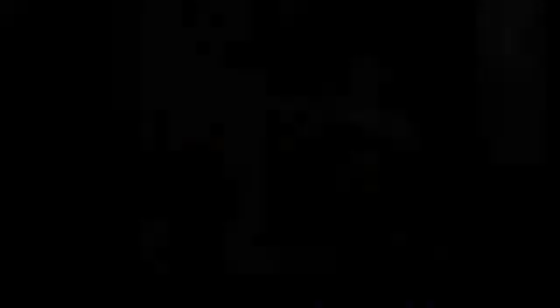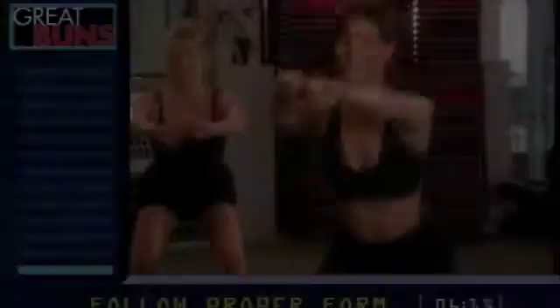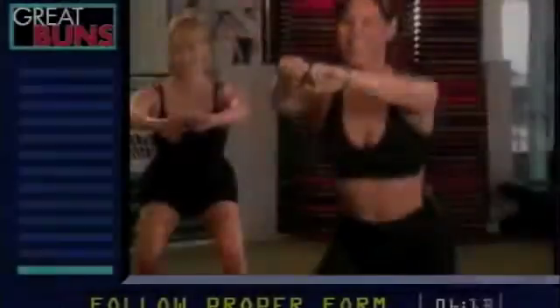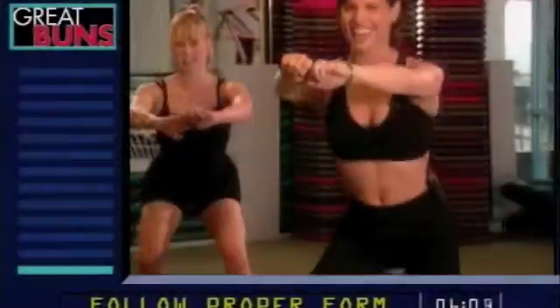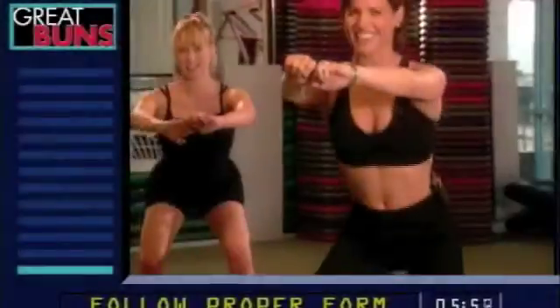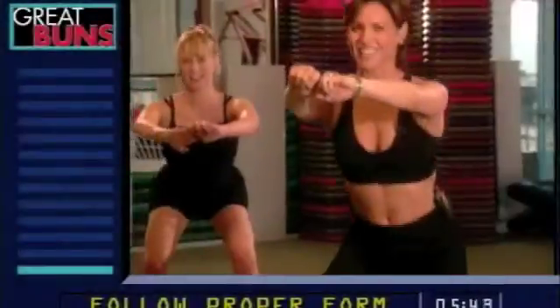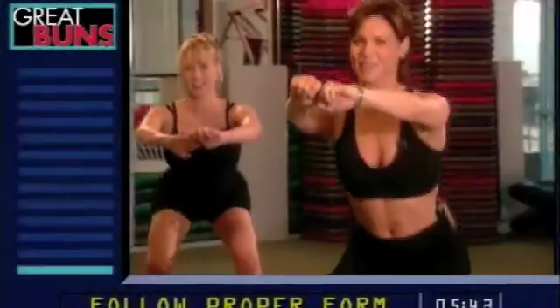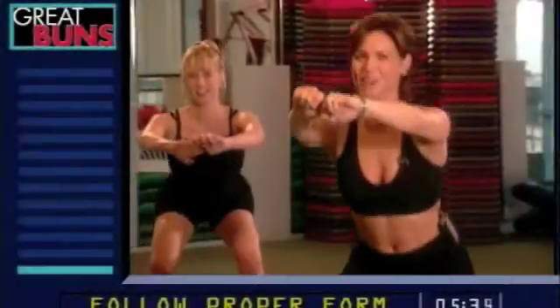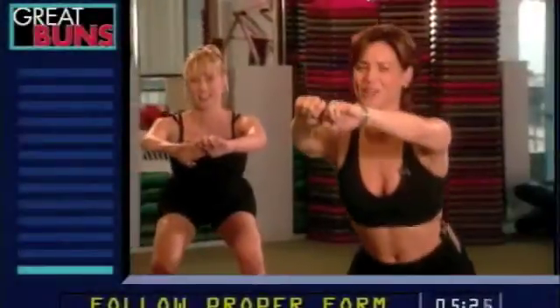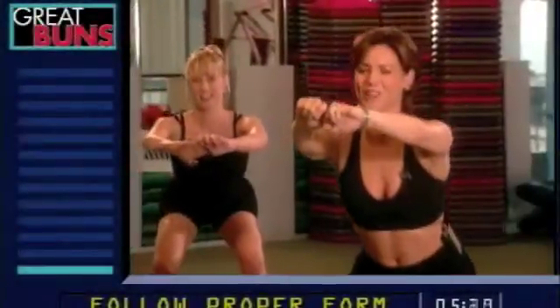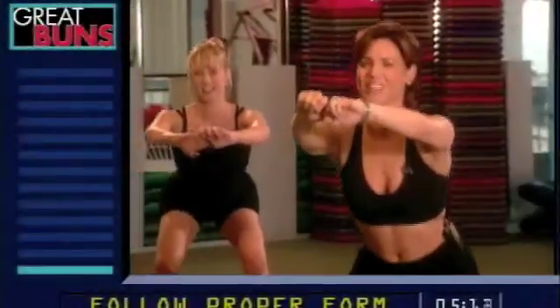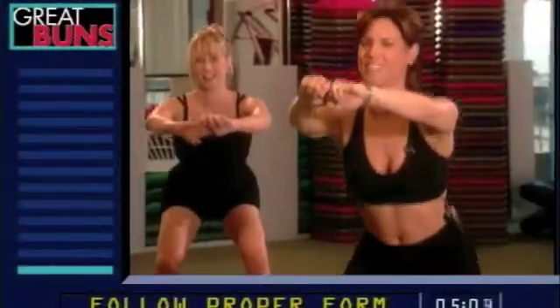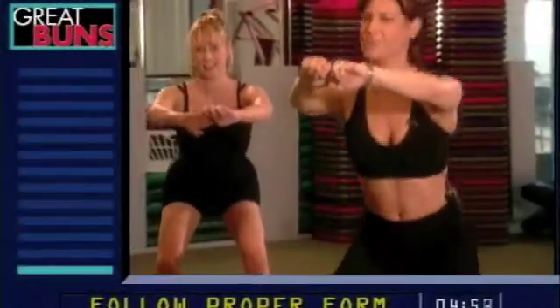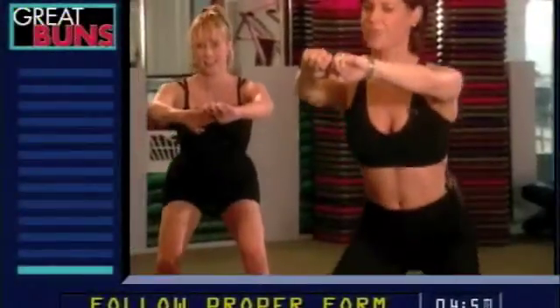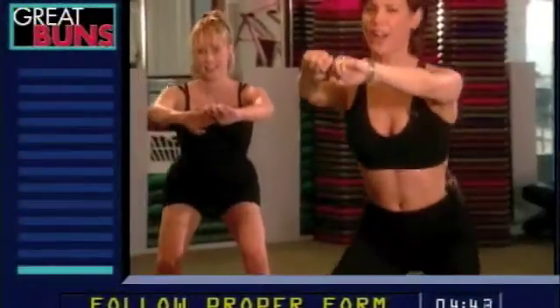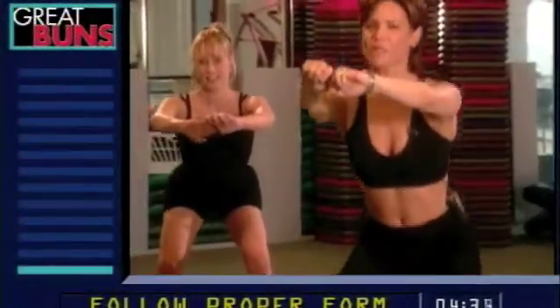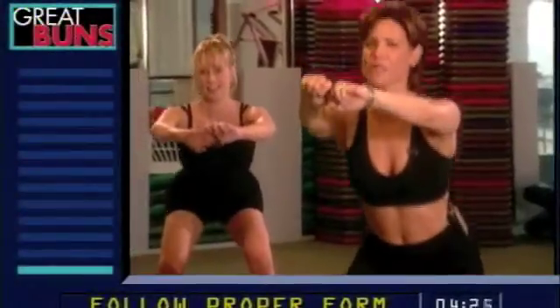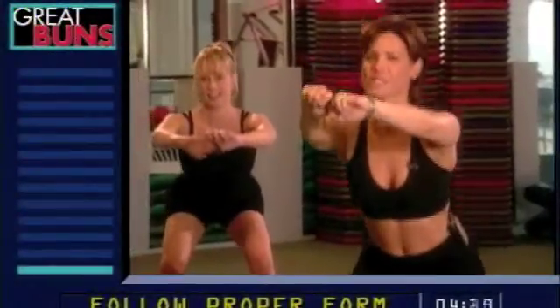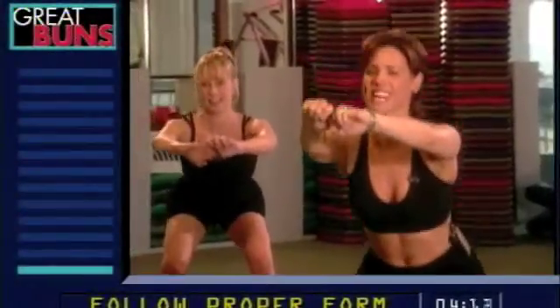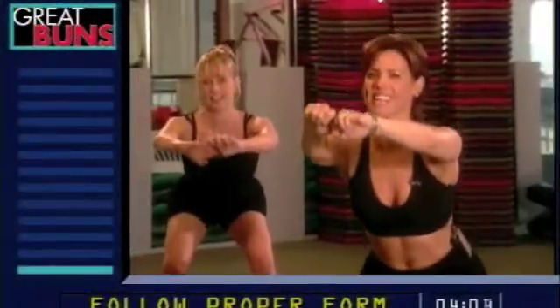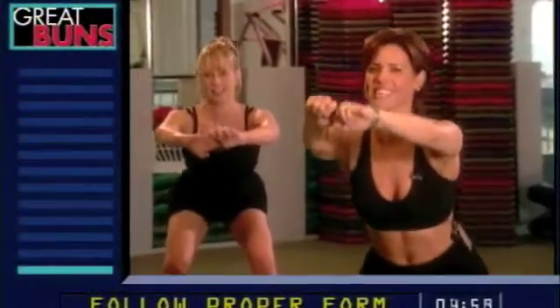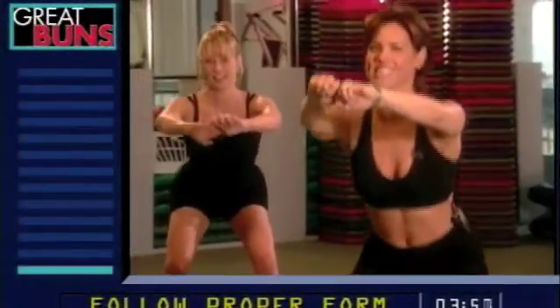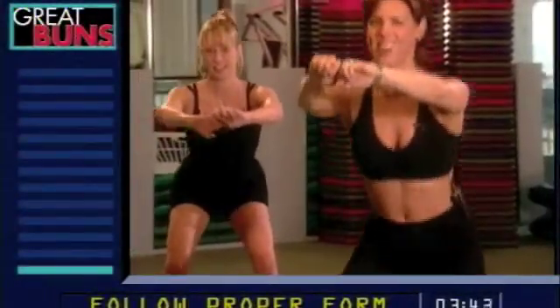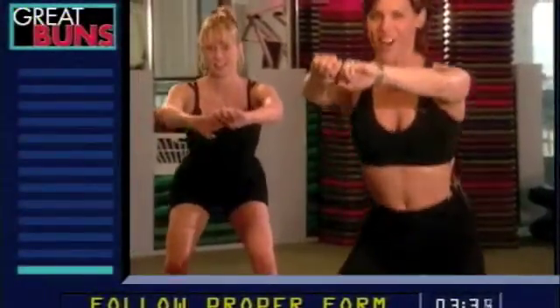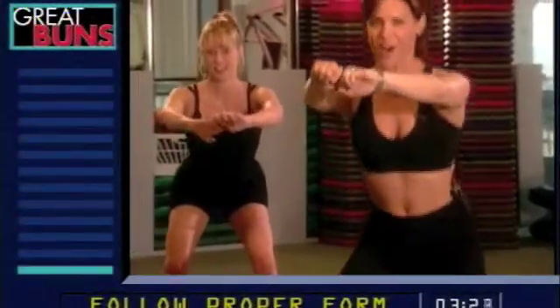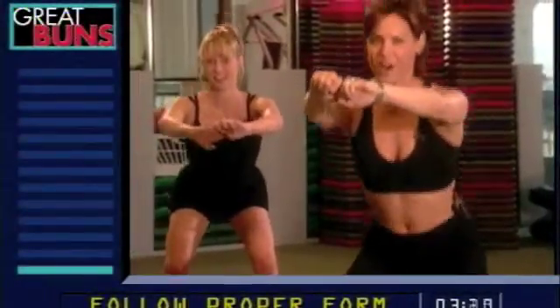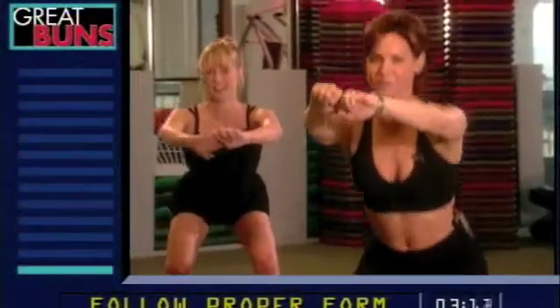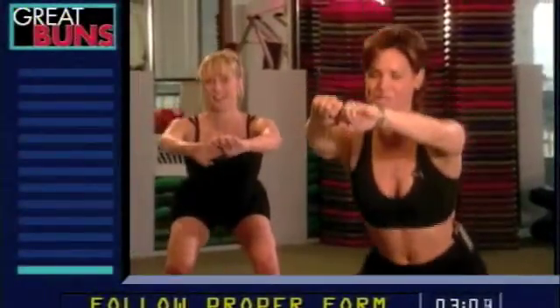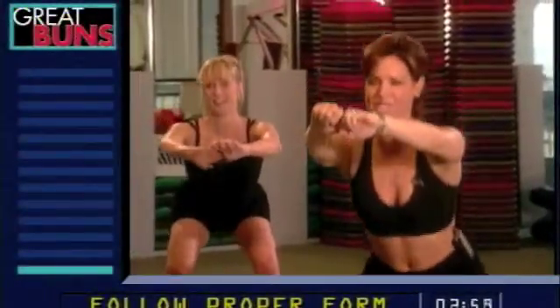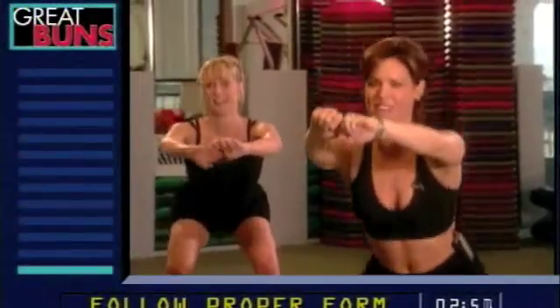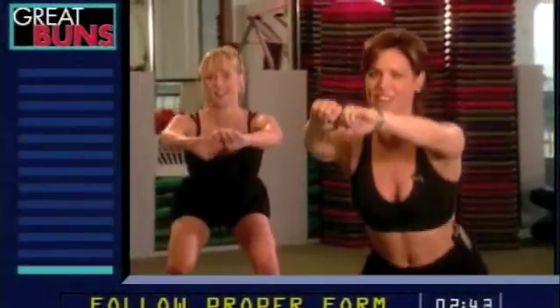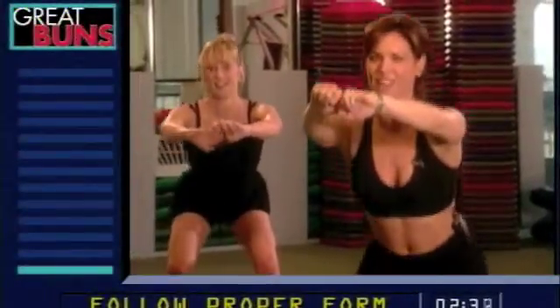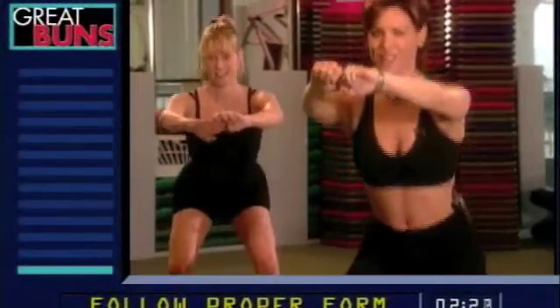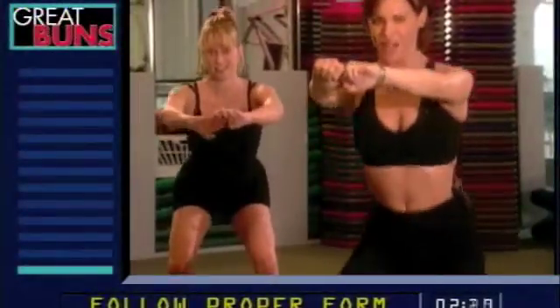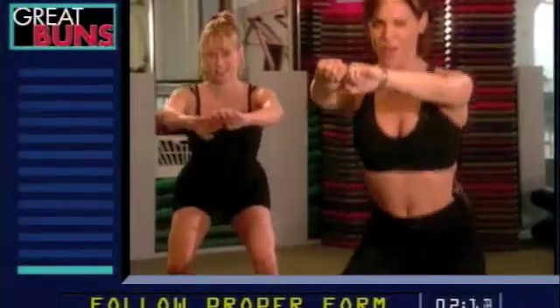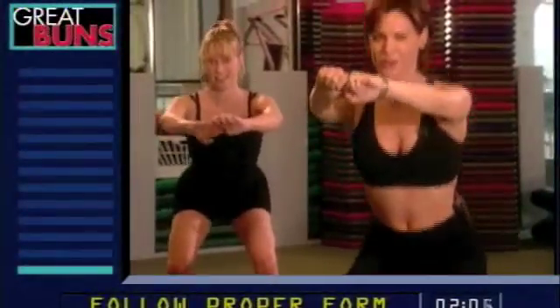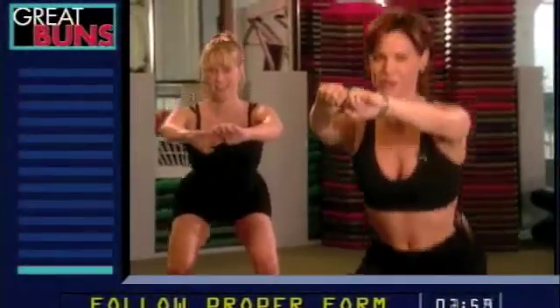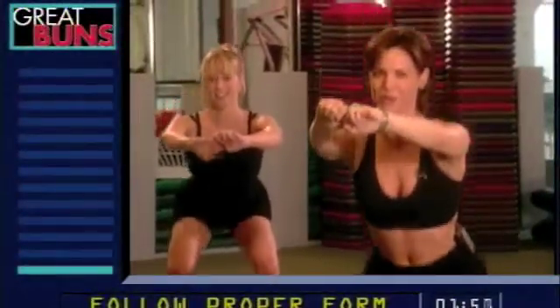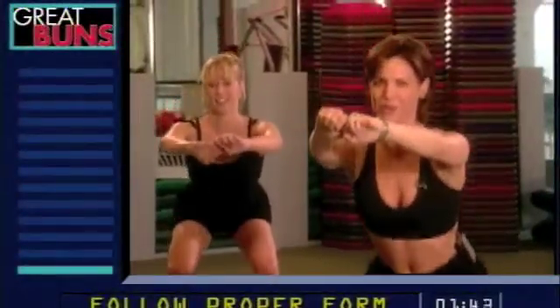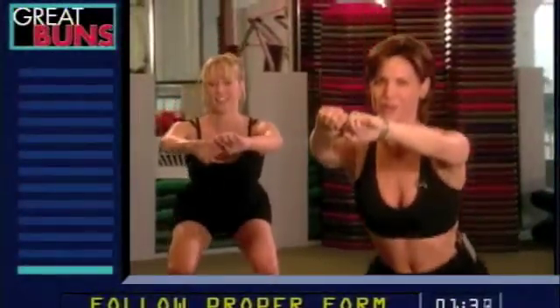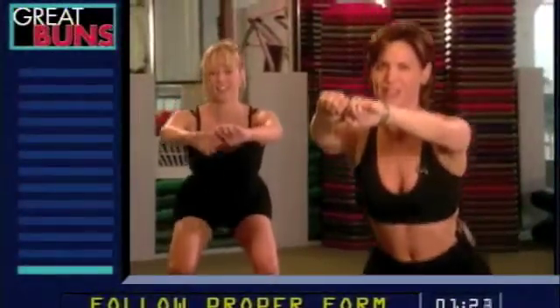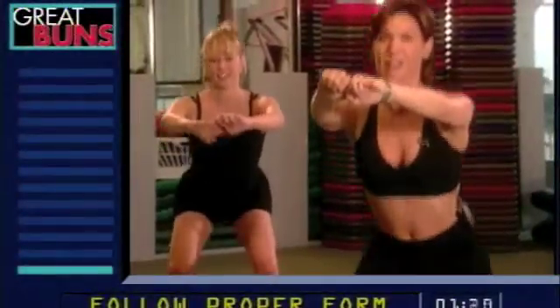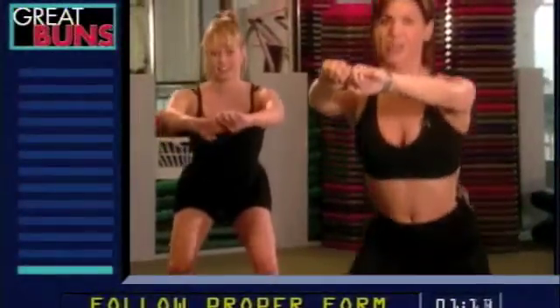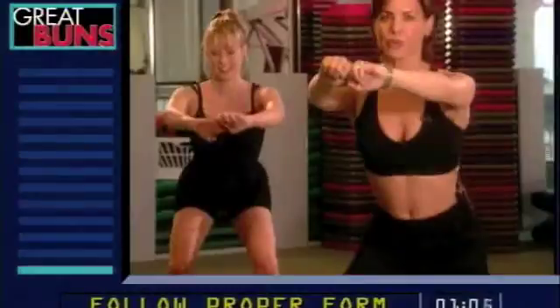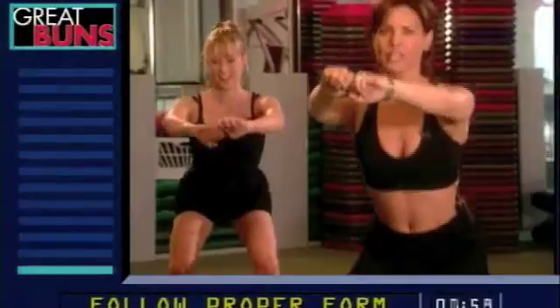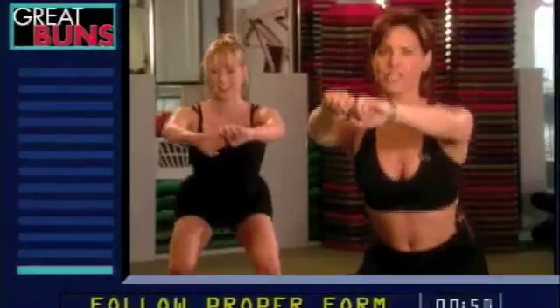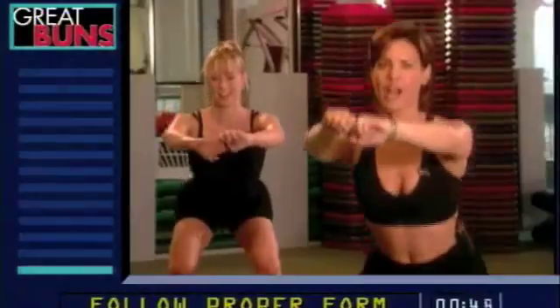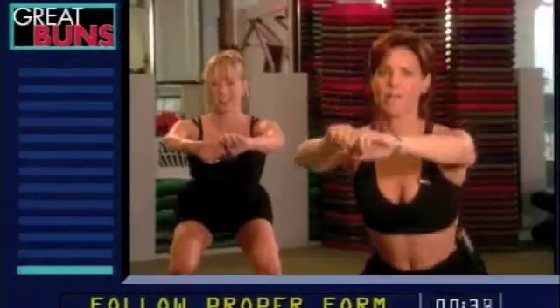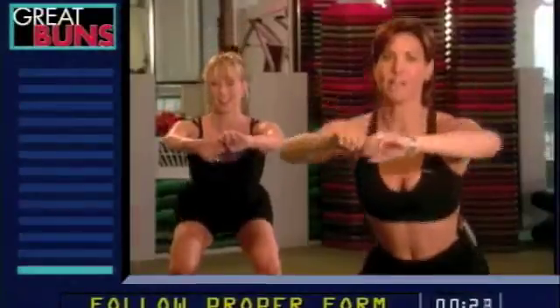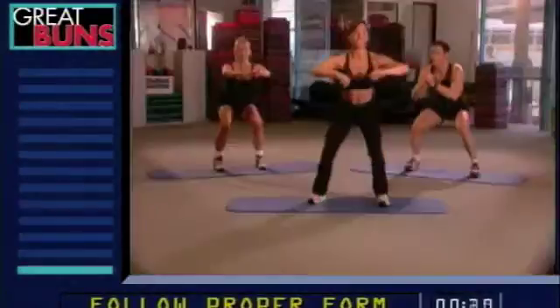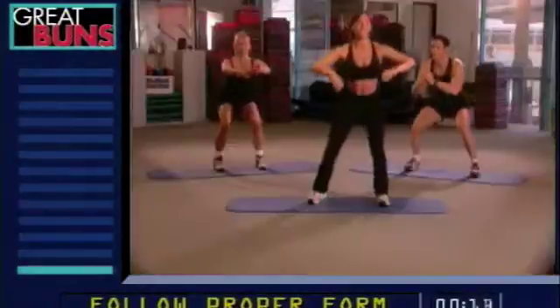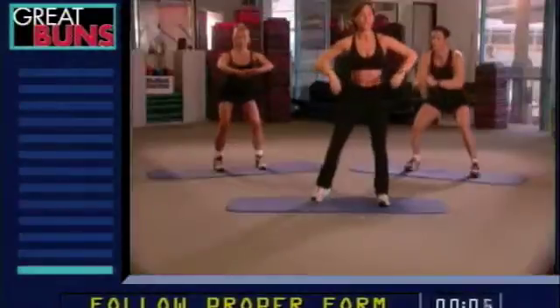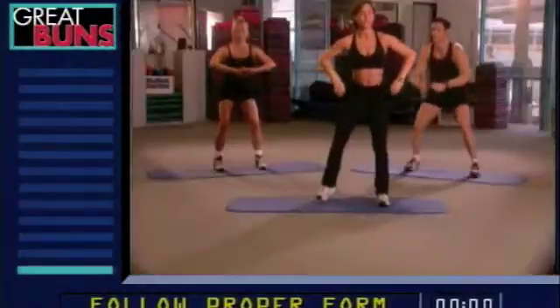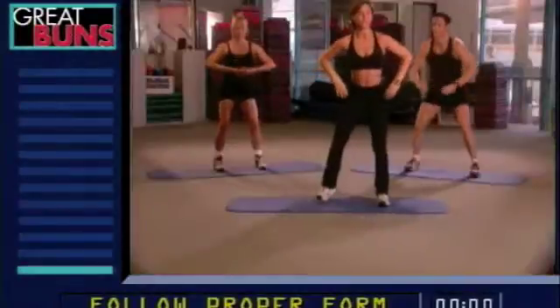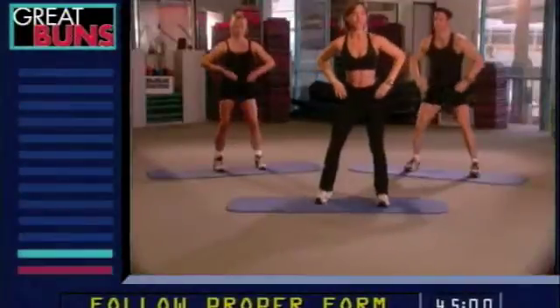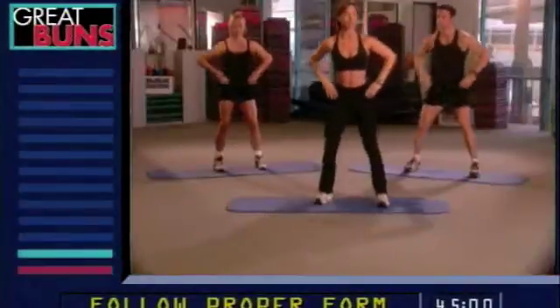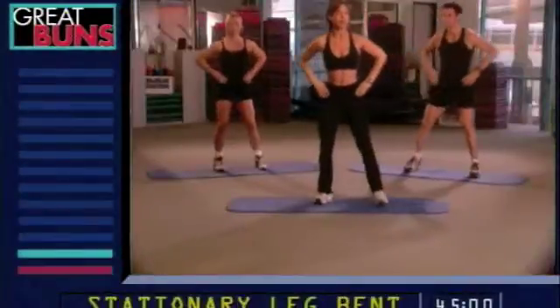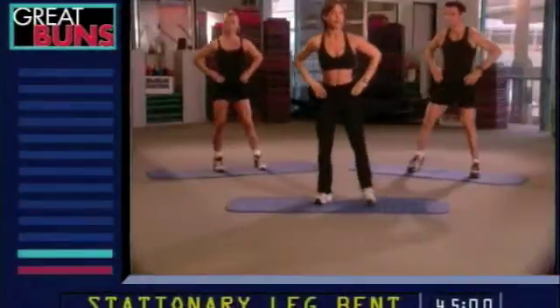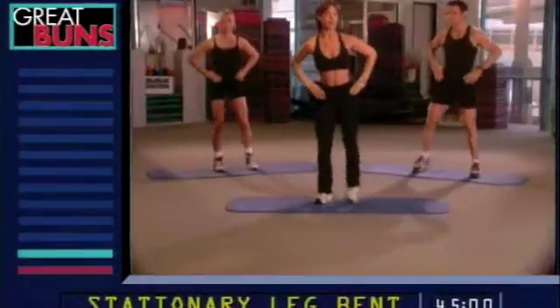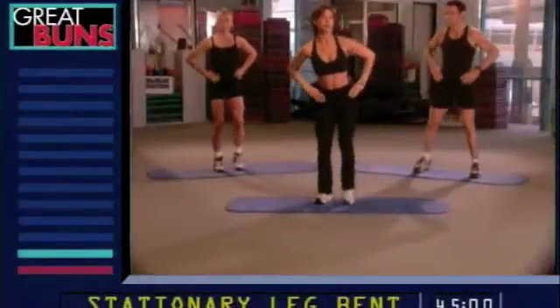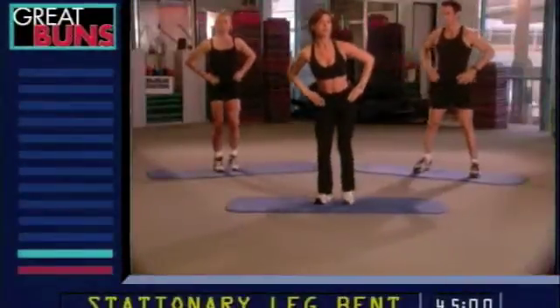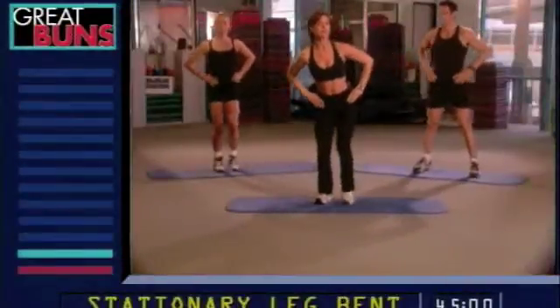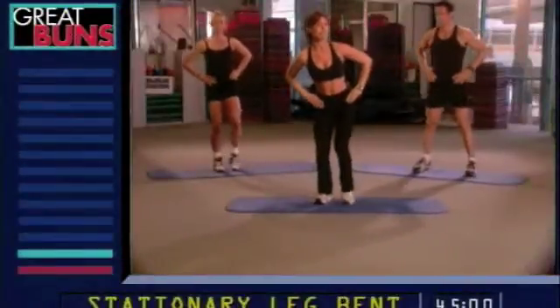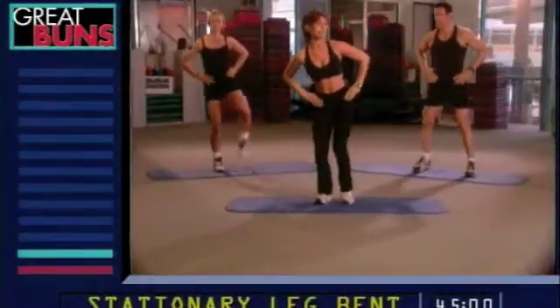And keep going. Just five more seconds. Almost there. Great job. Next exercise: roundhouse kick.